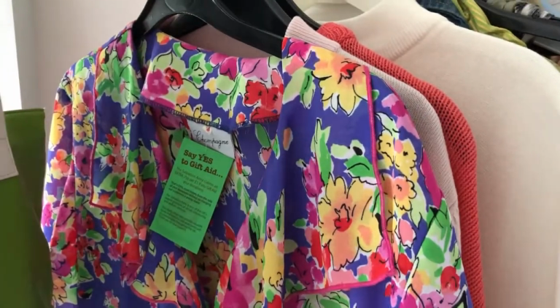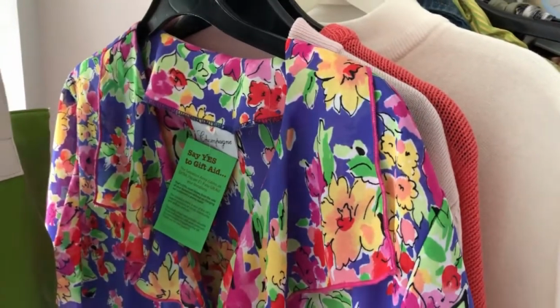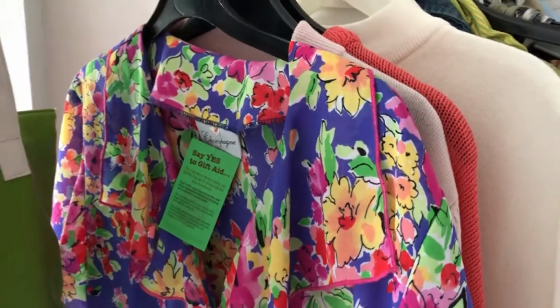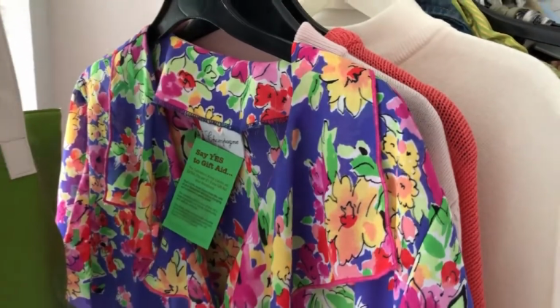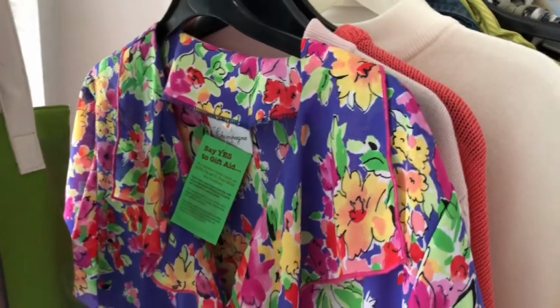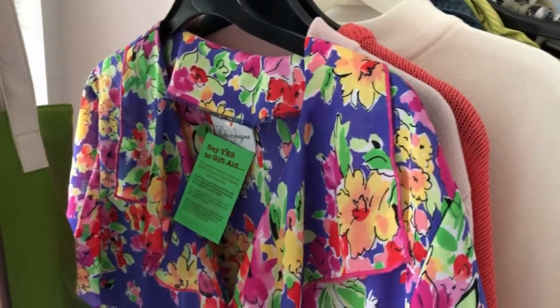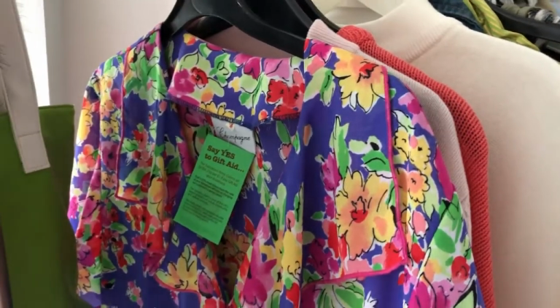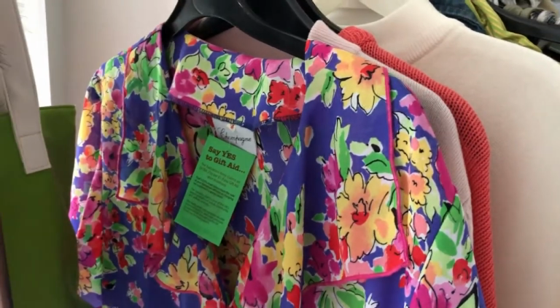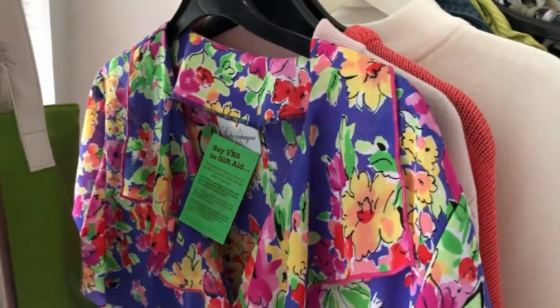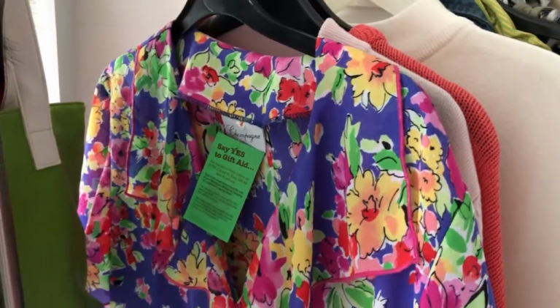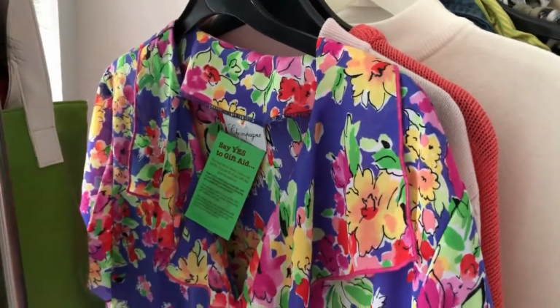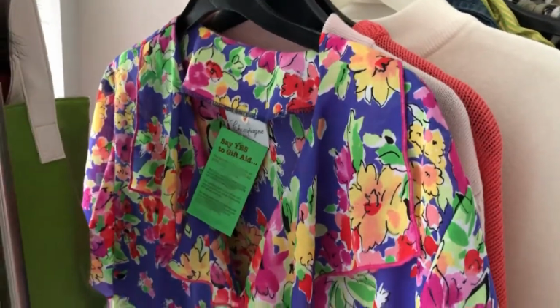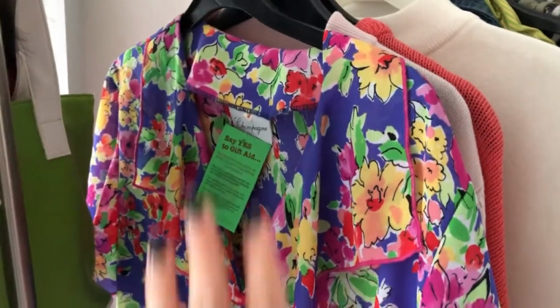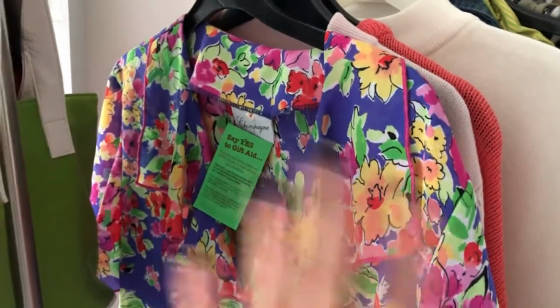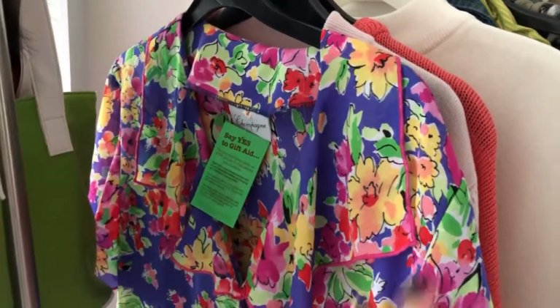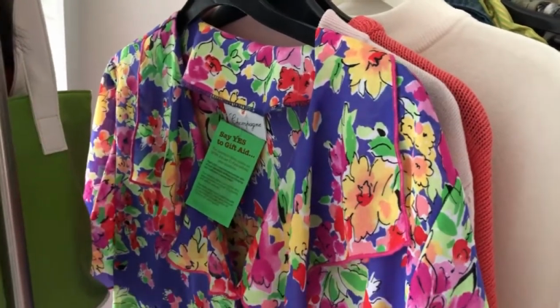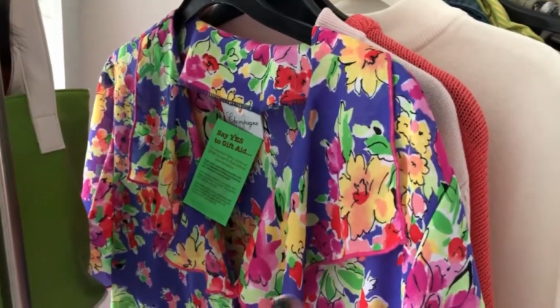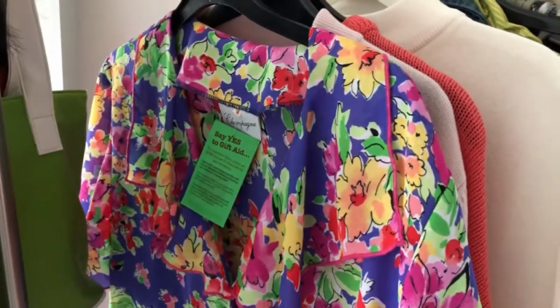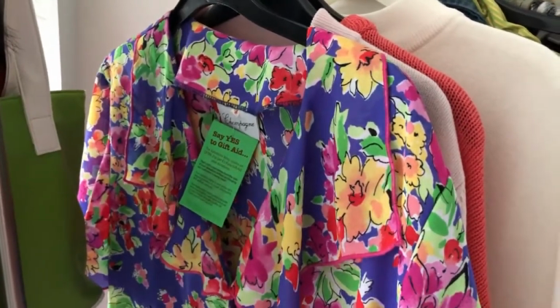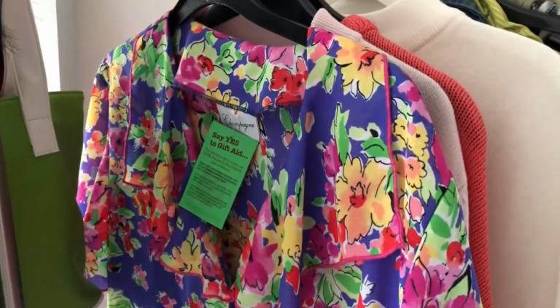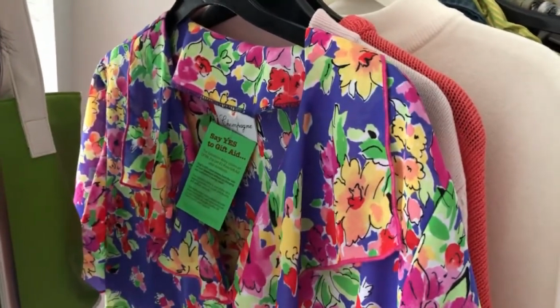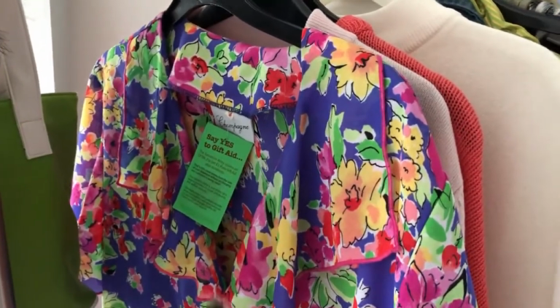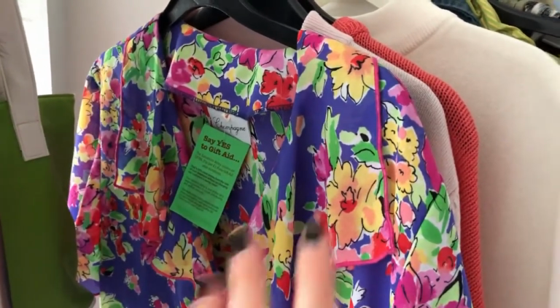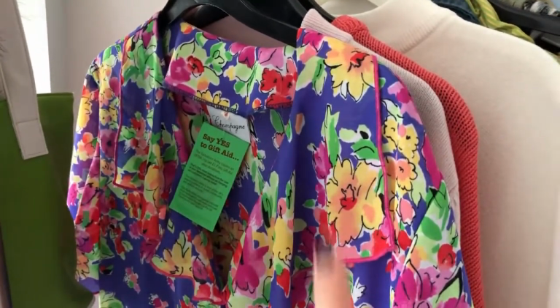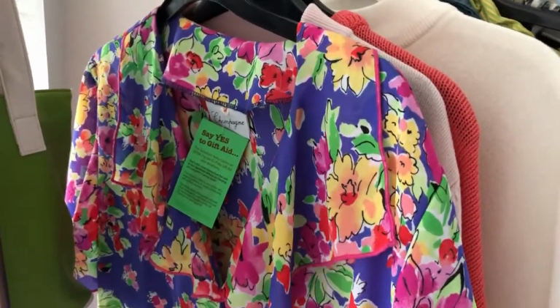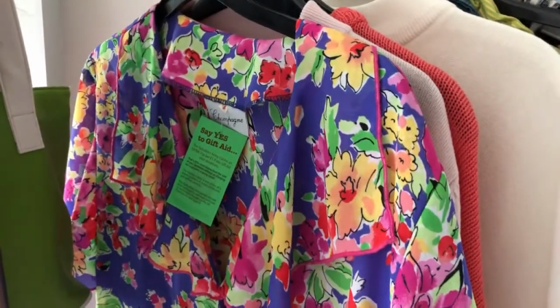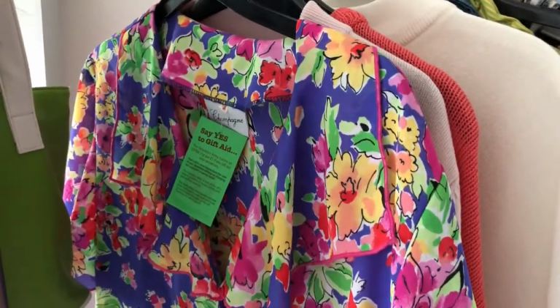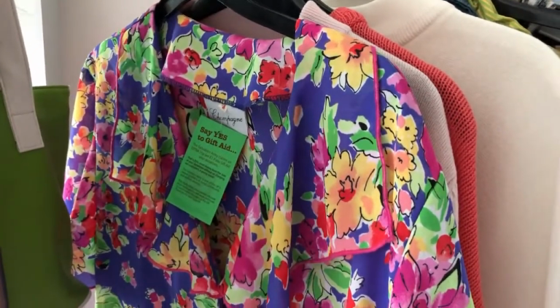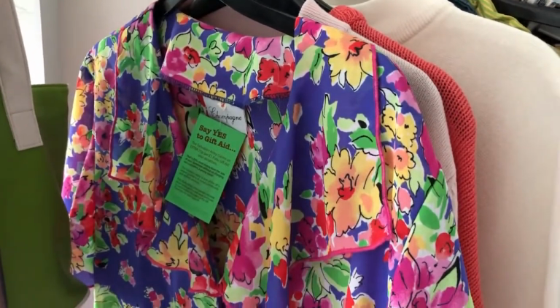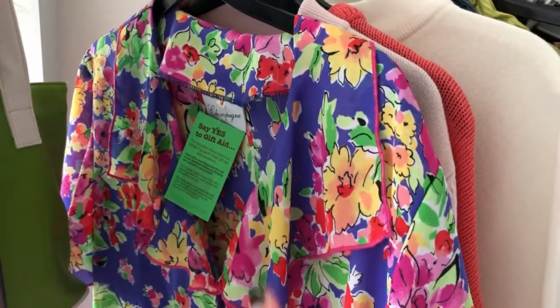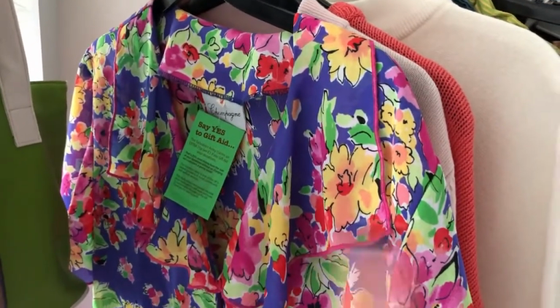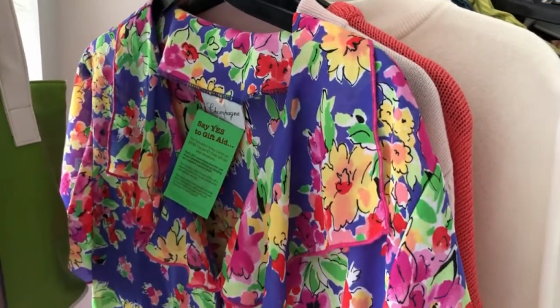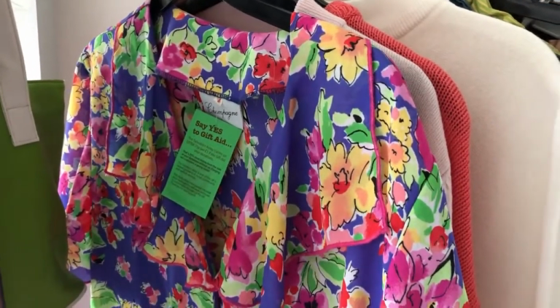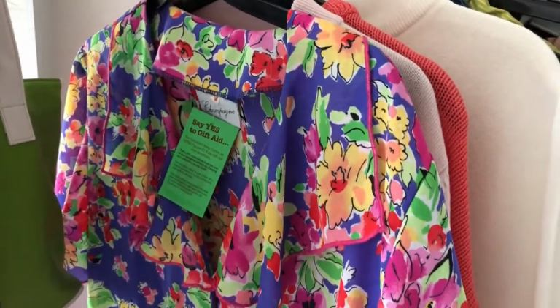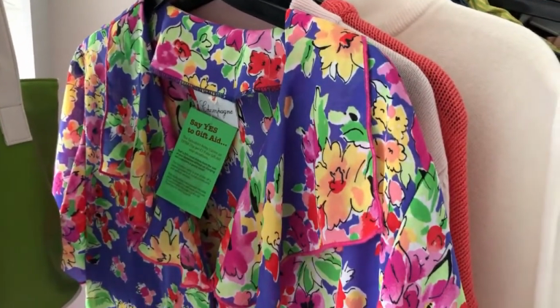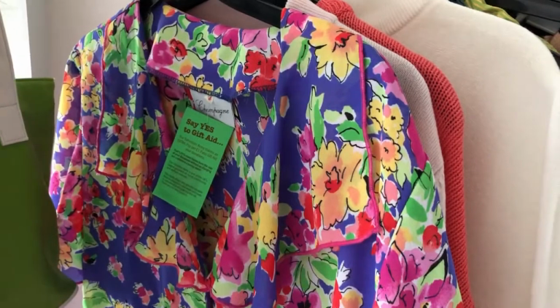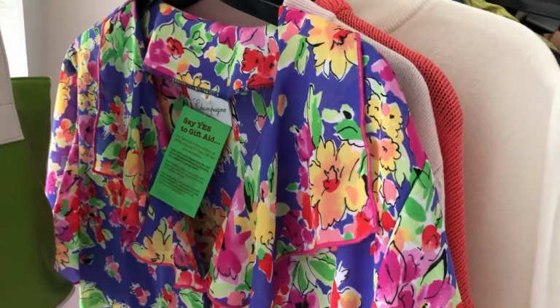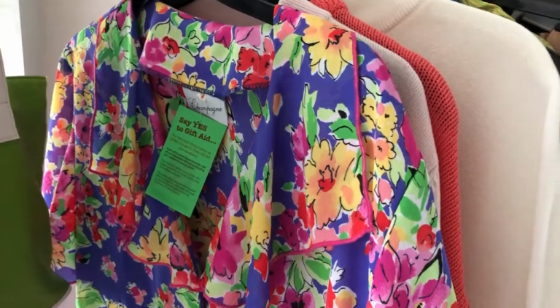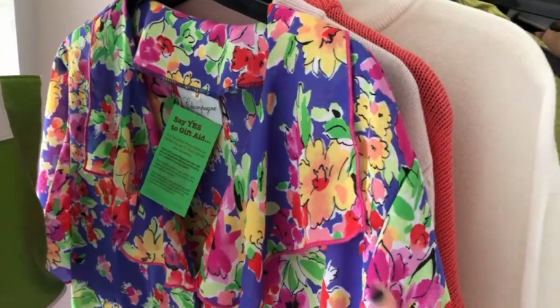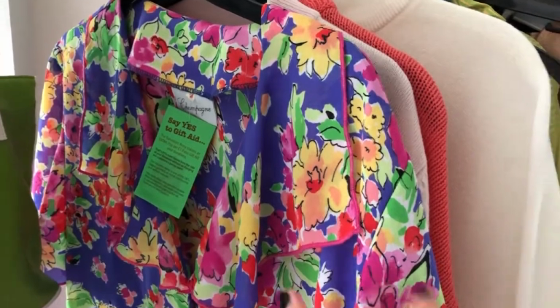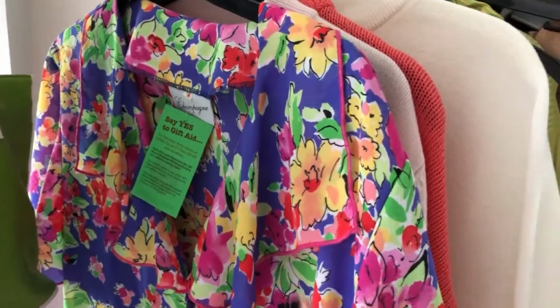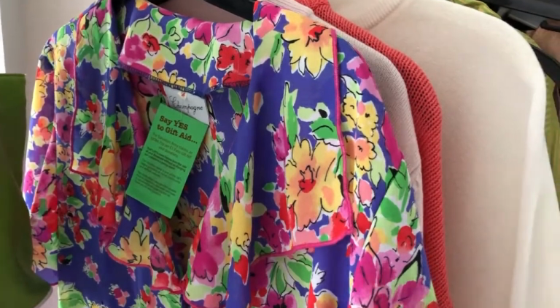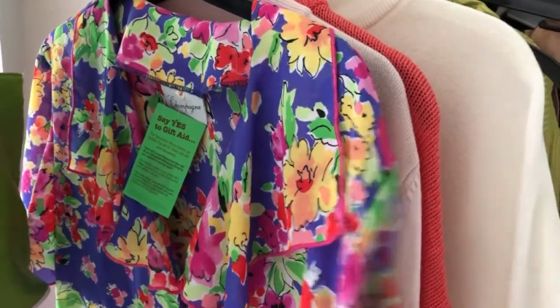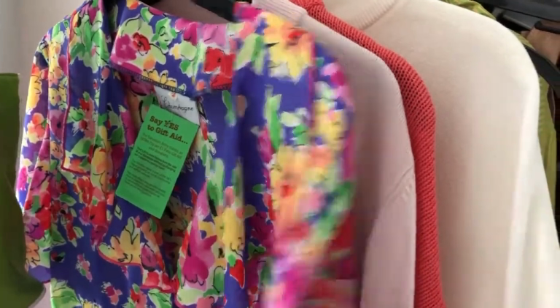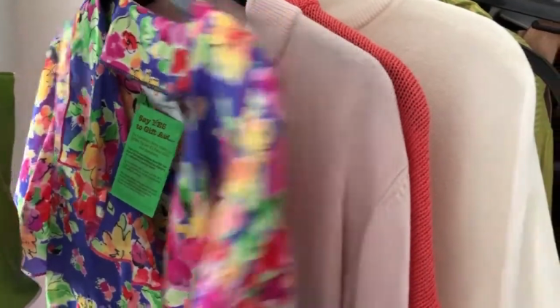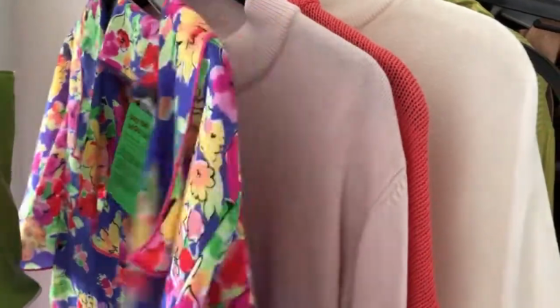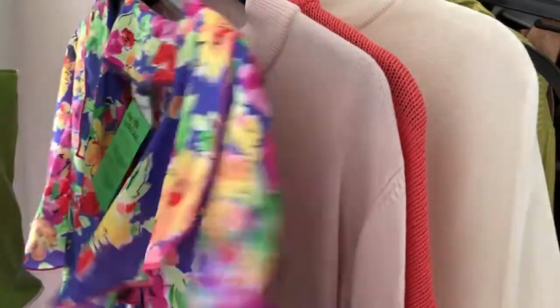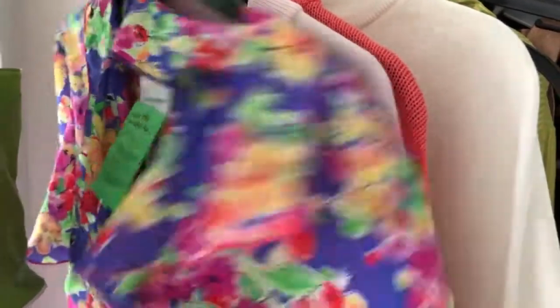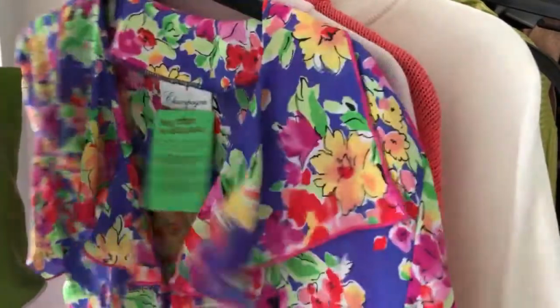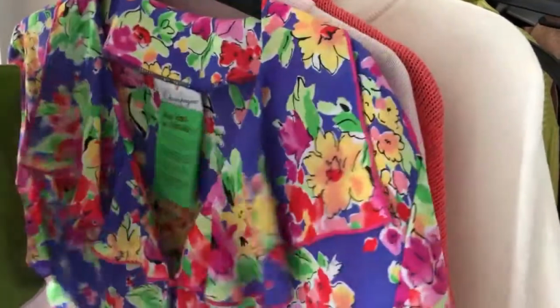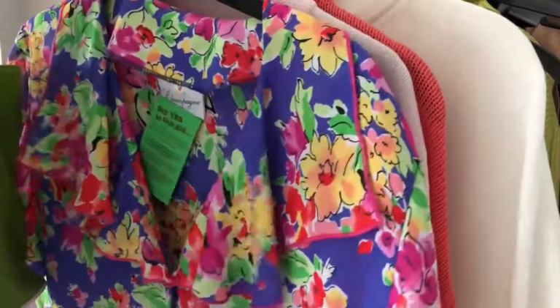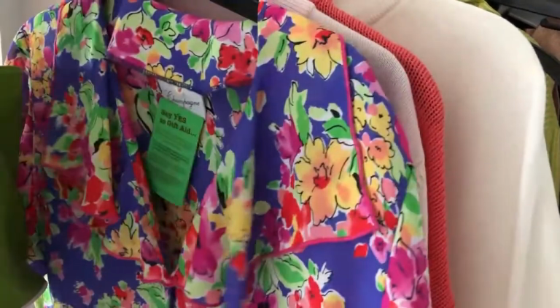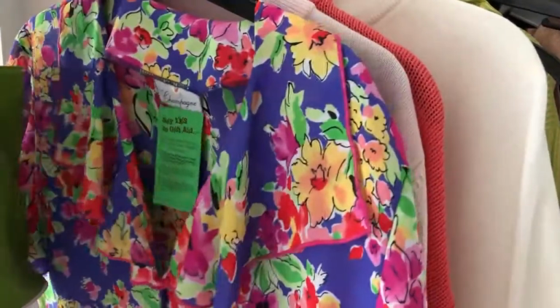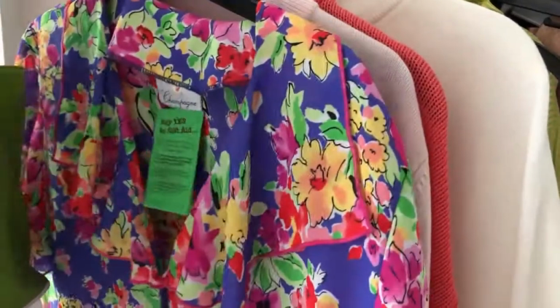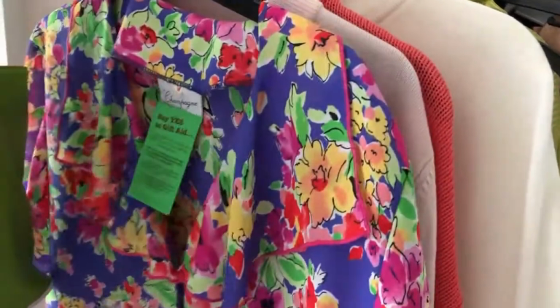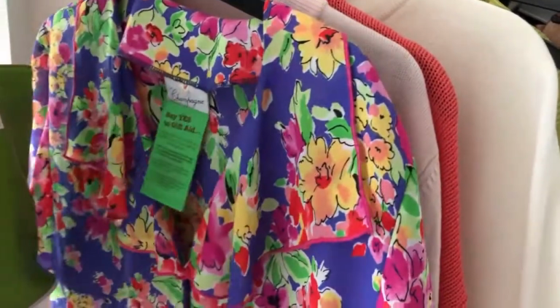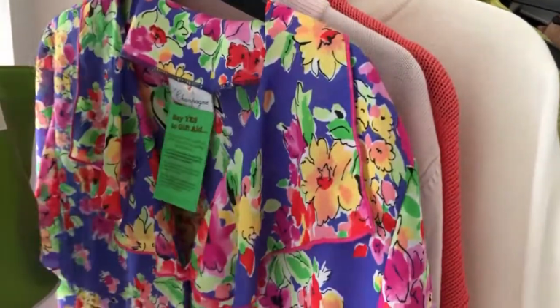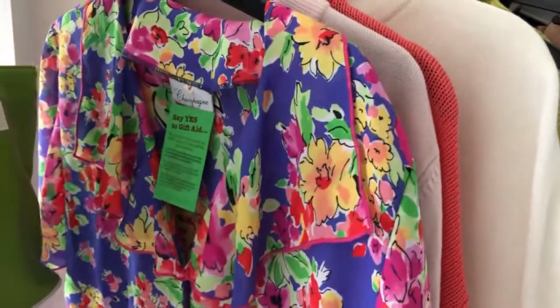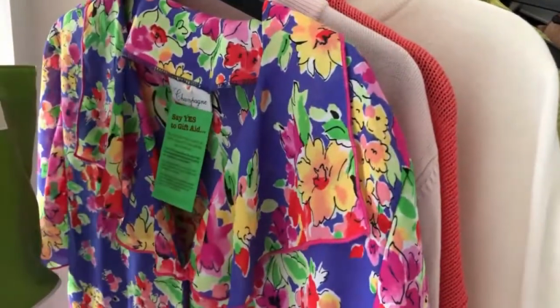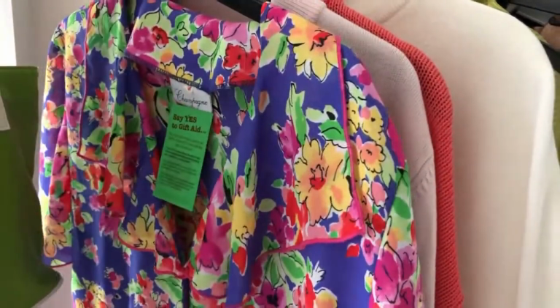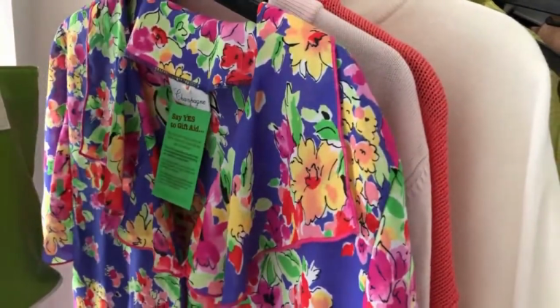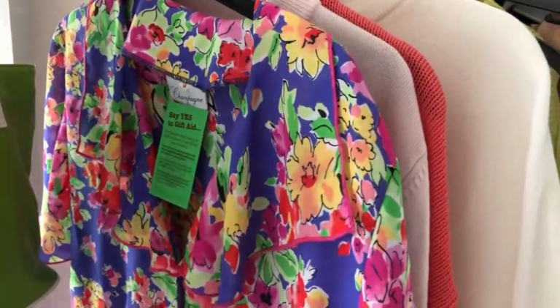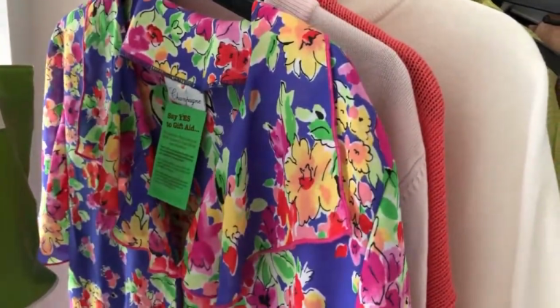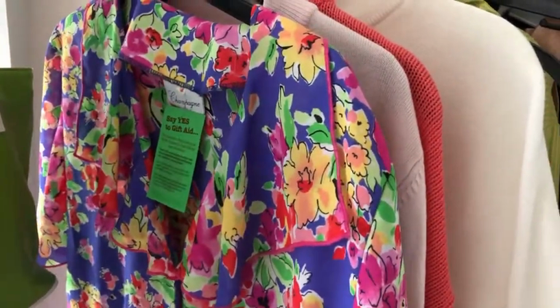So yeah, what I'm going to do is style all these pieces up in a different video and also style up some of the pieces that my sister got, because she also got a few bits.